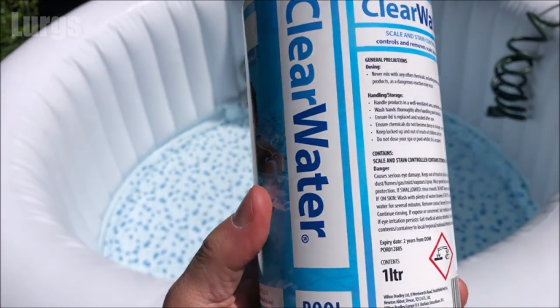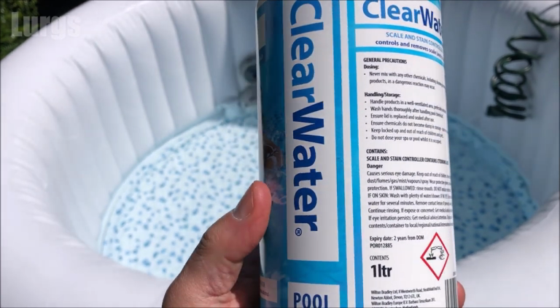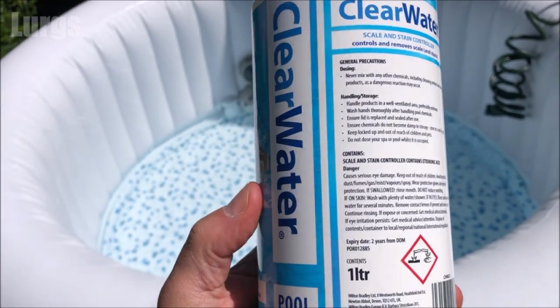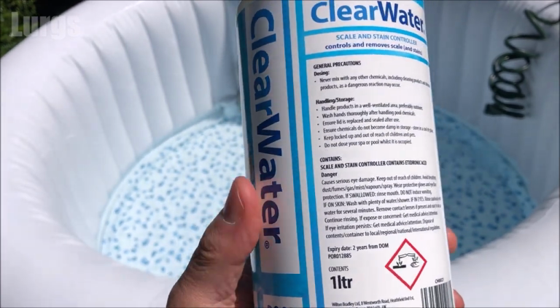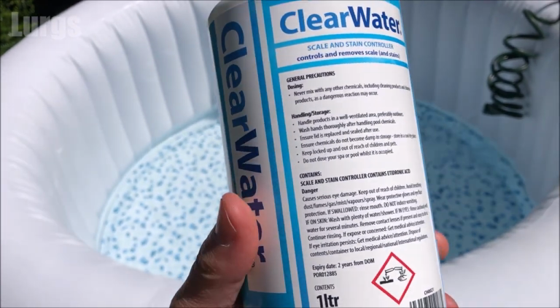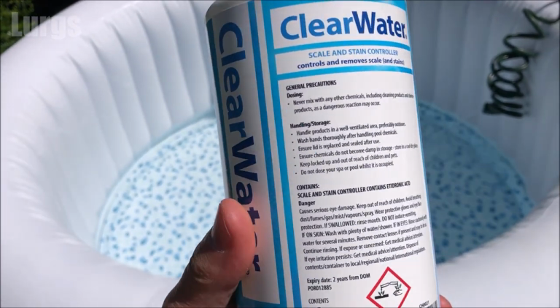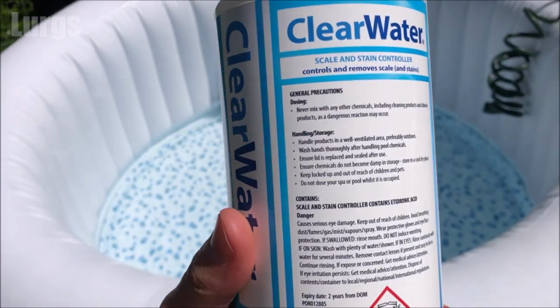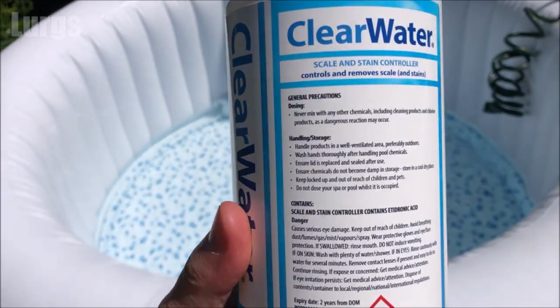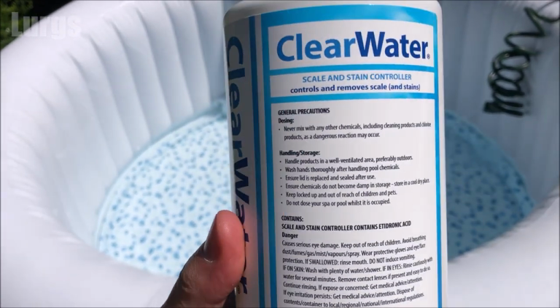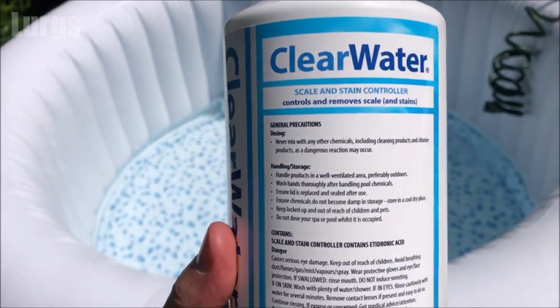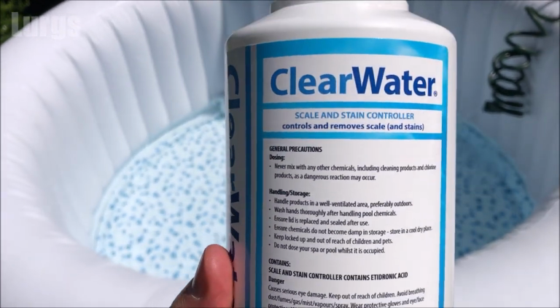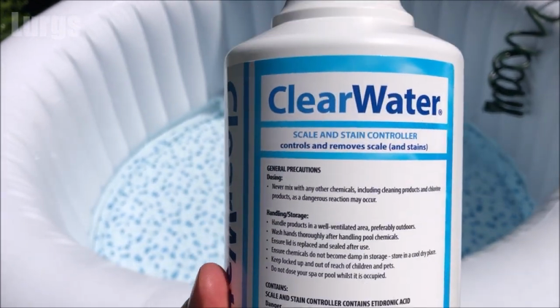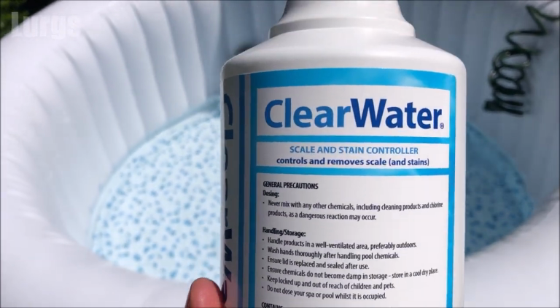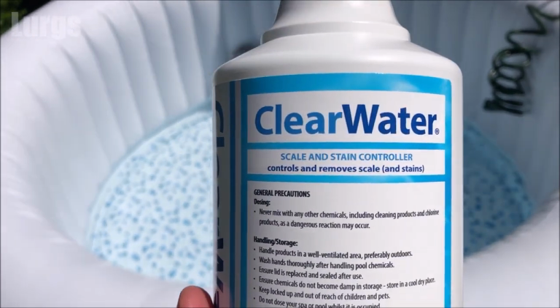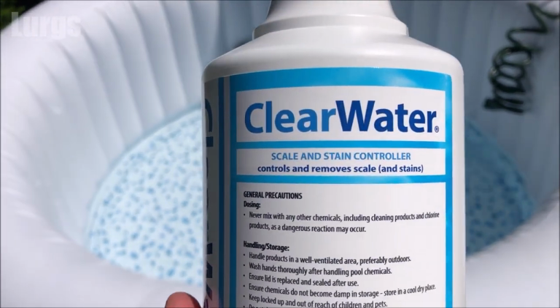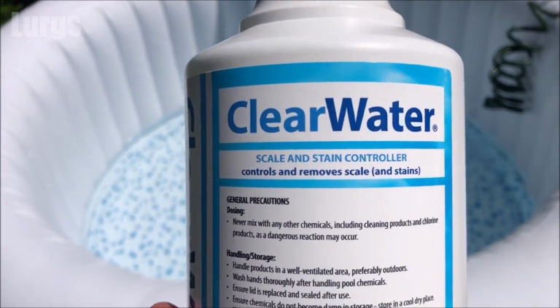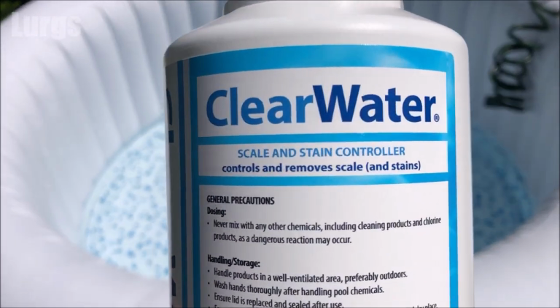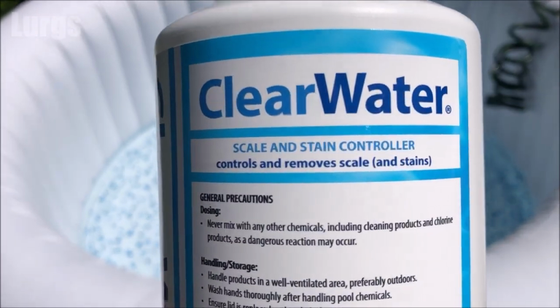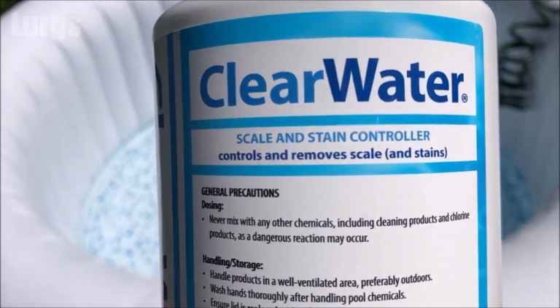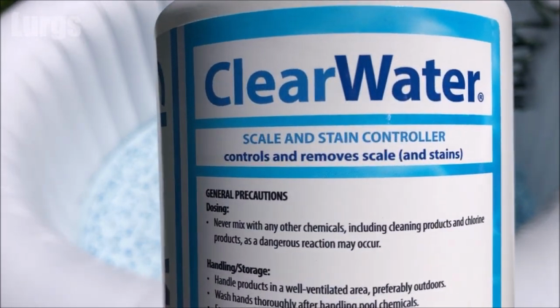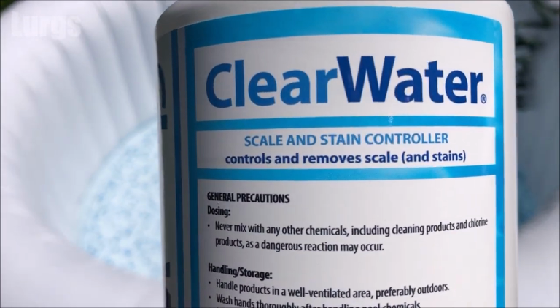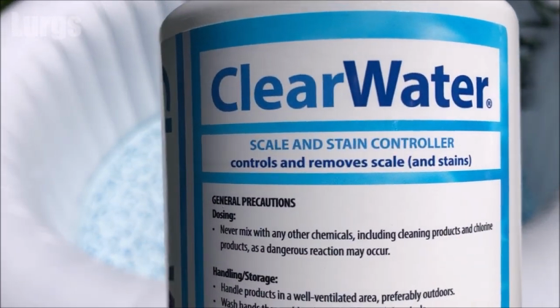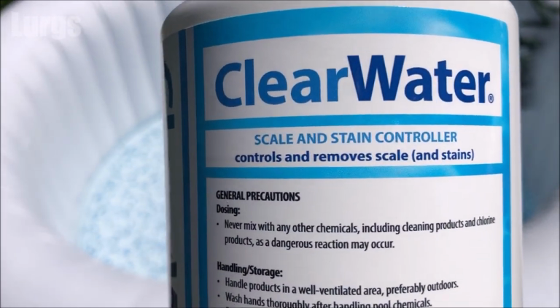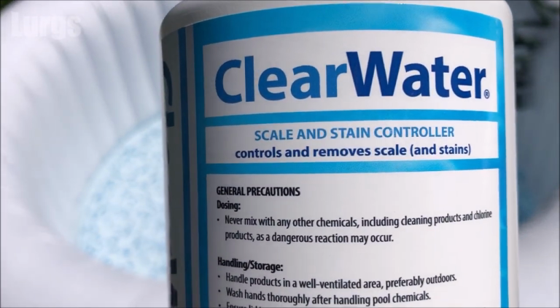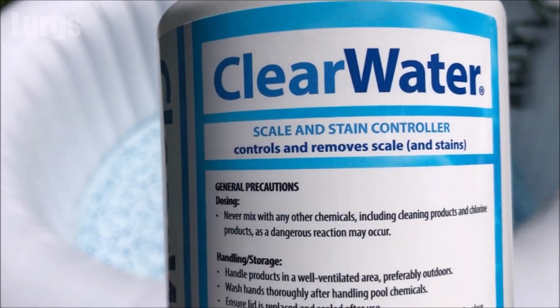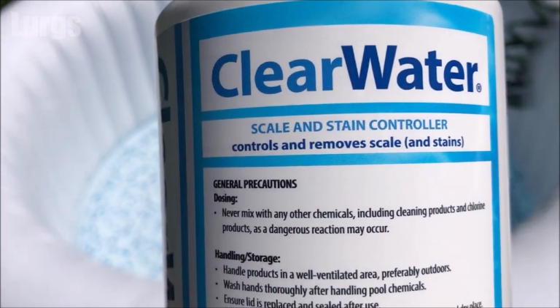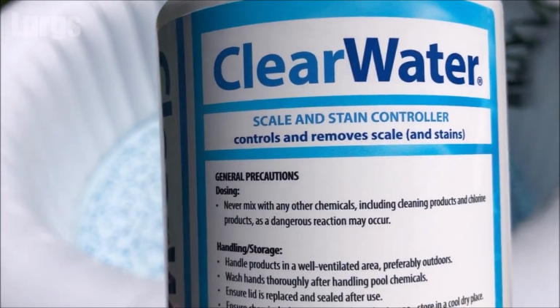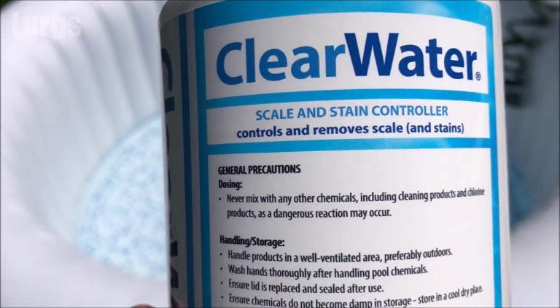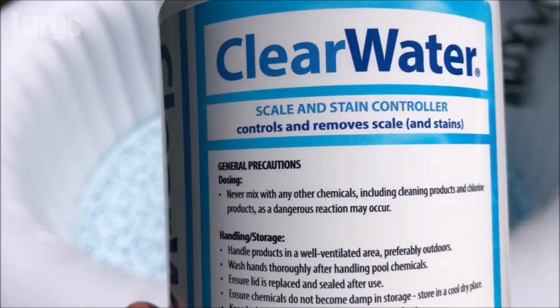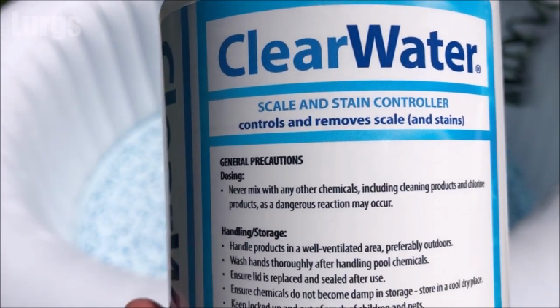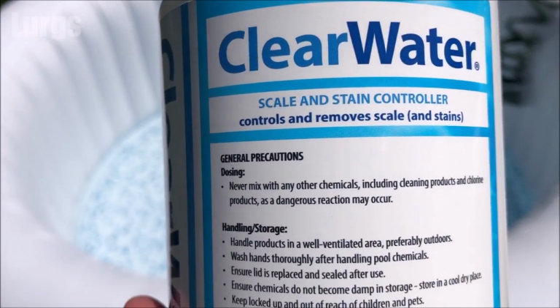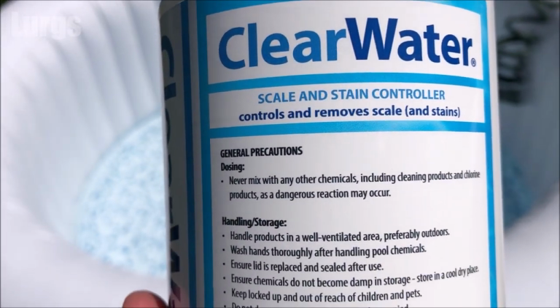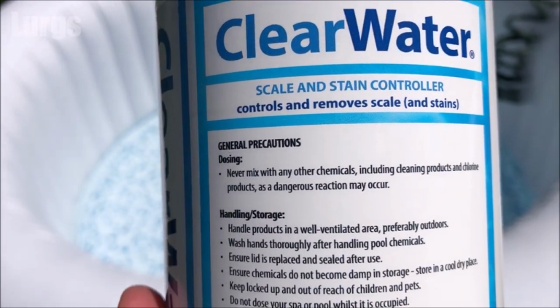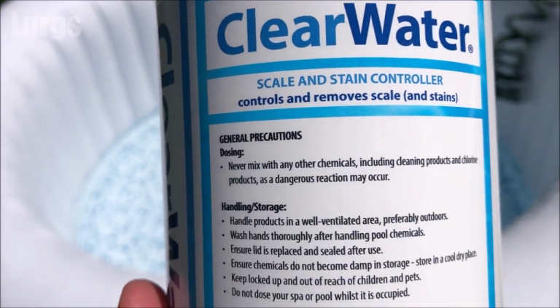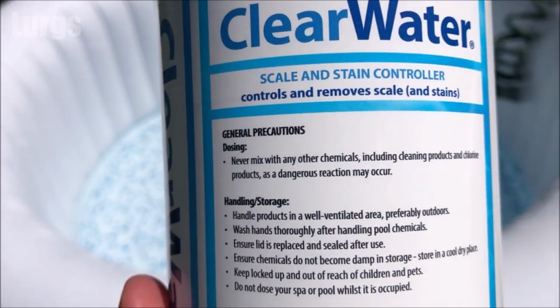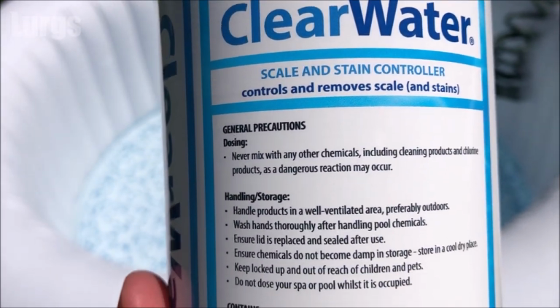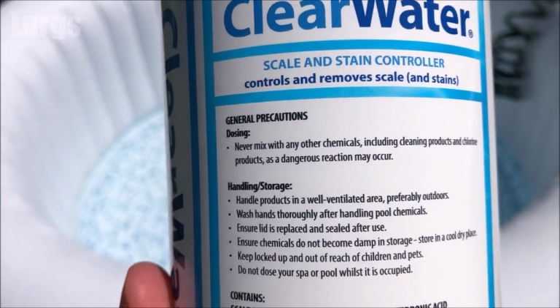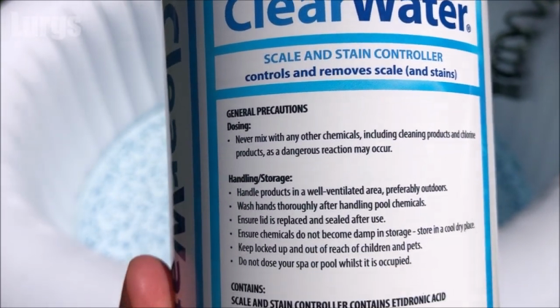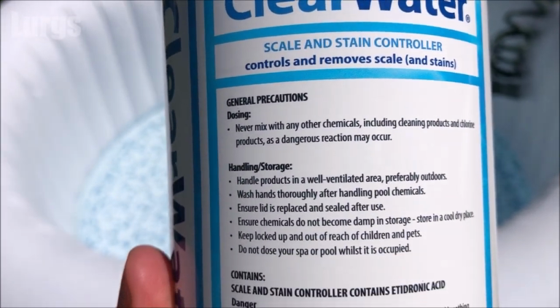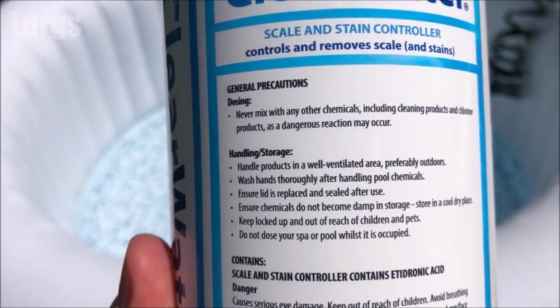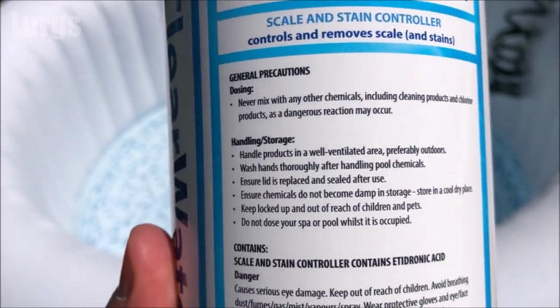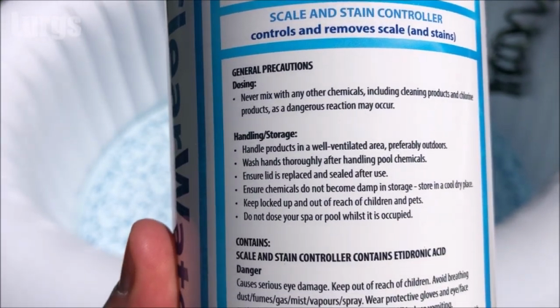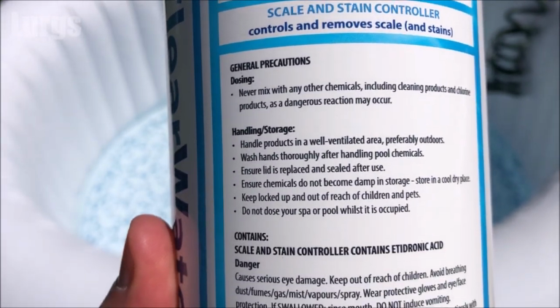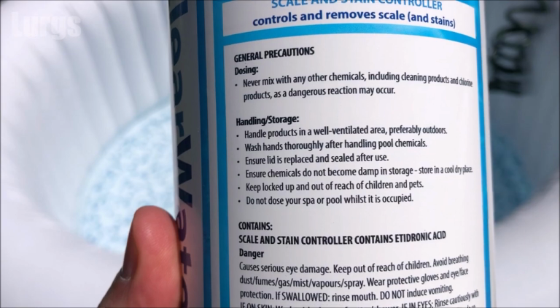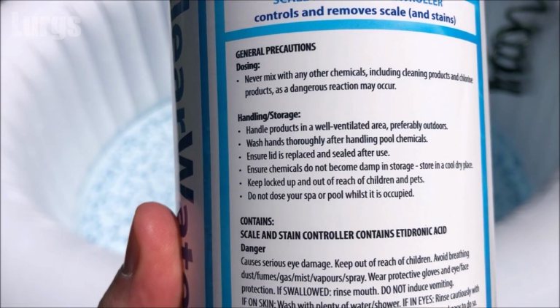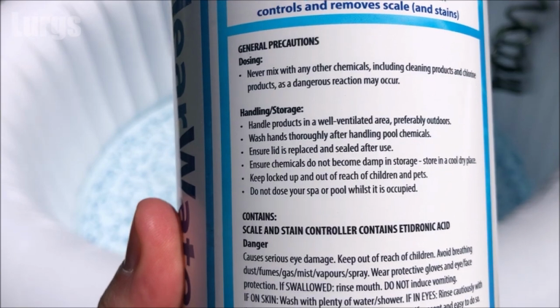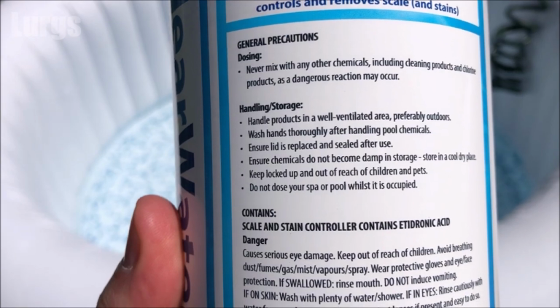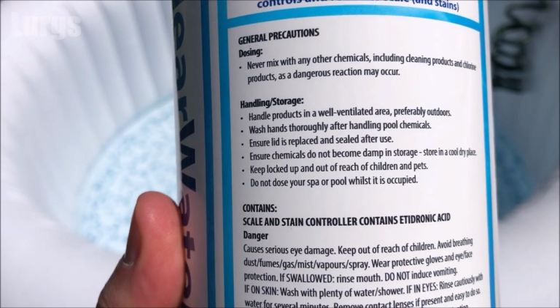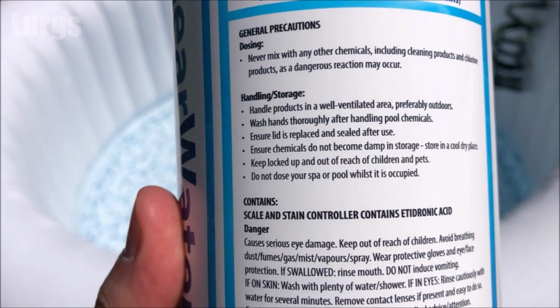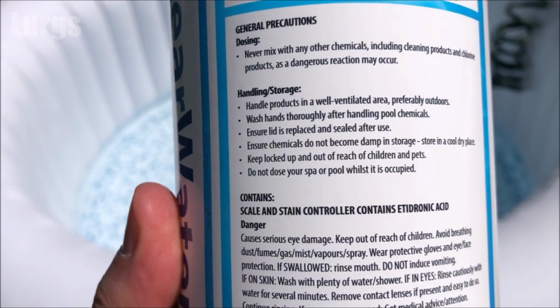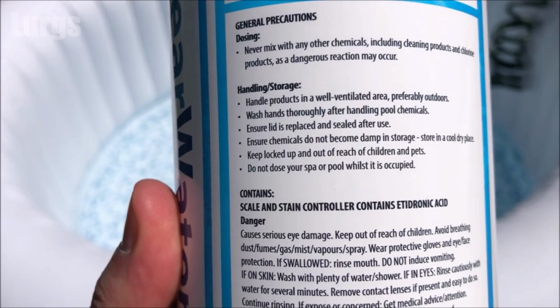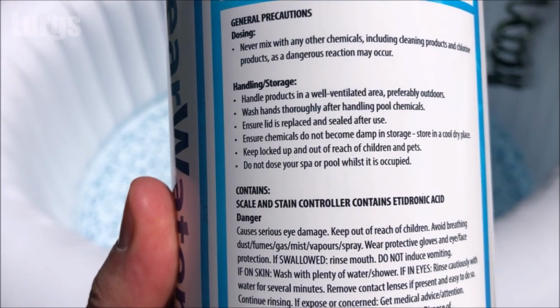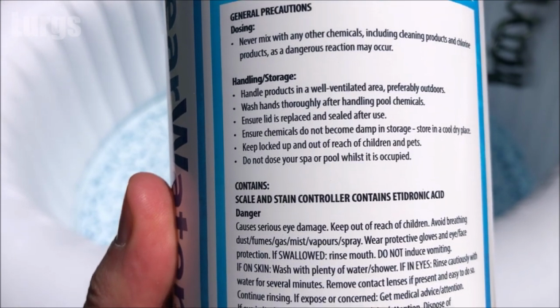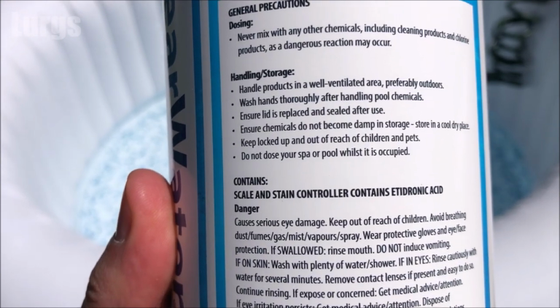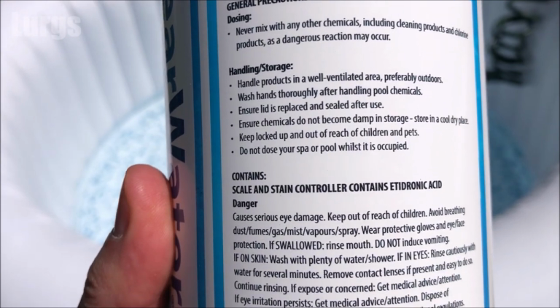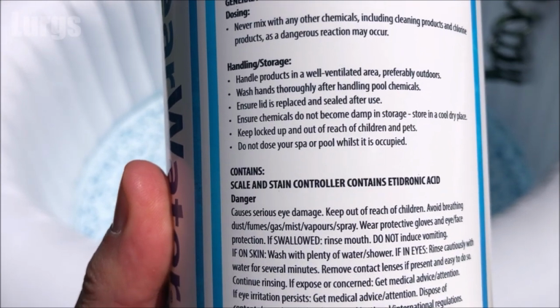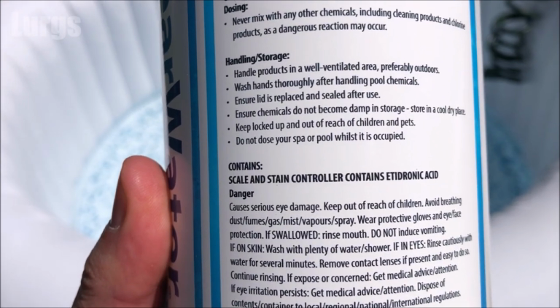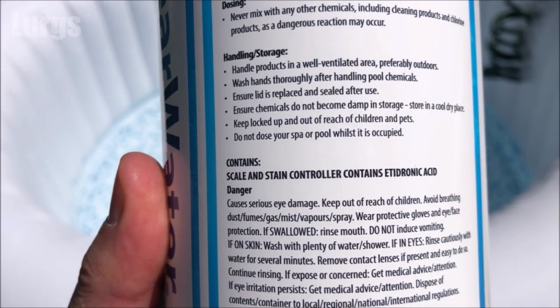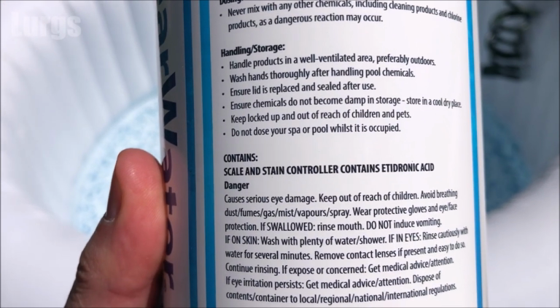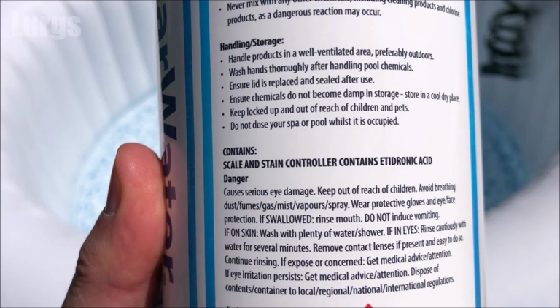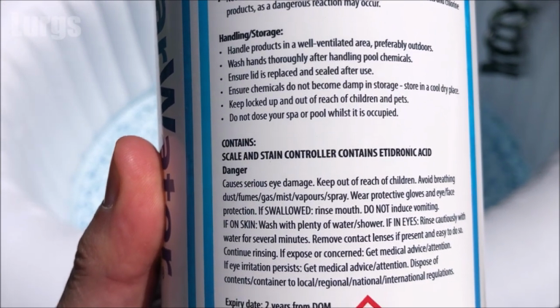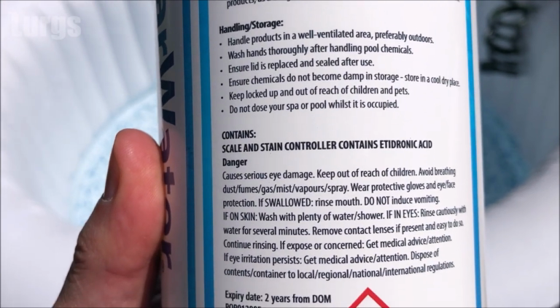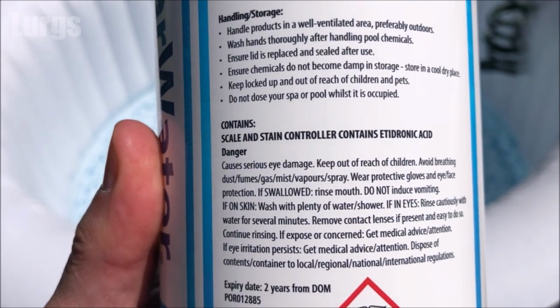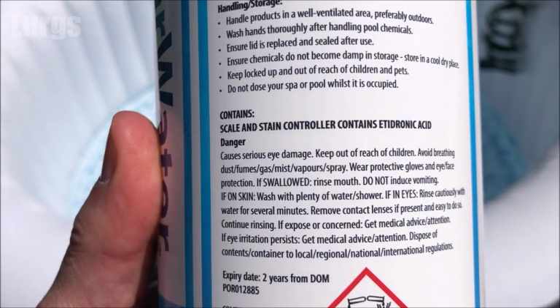I'm just filling up the hot tub here for the first time at the start of summer, and I'm going to treat it with scale and stain controller.